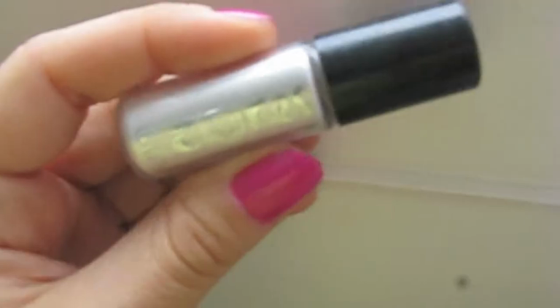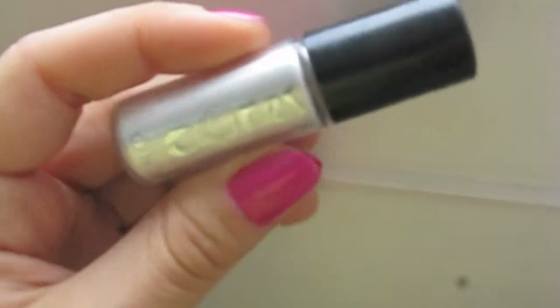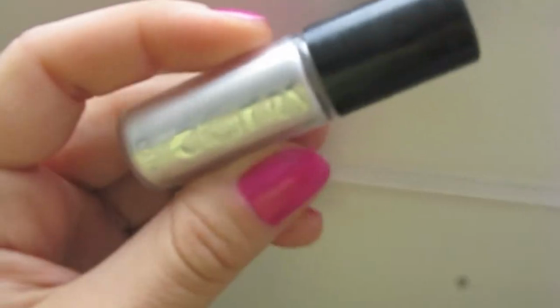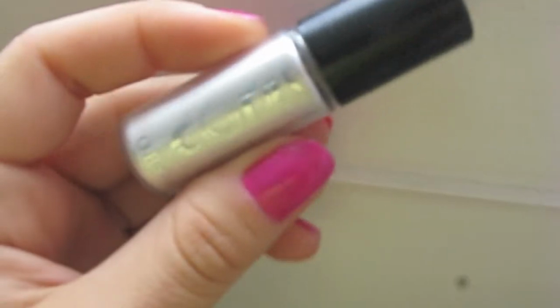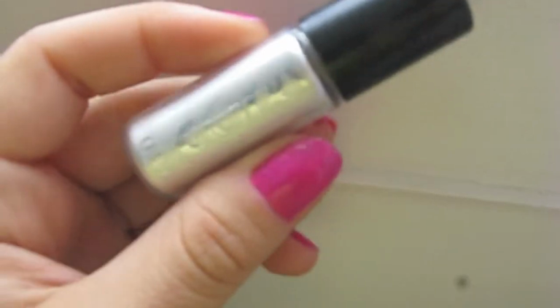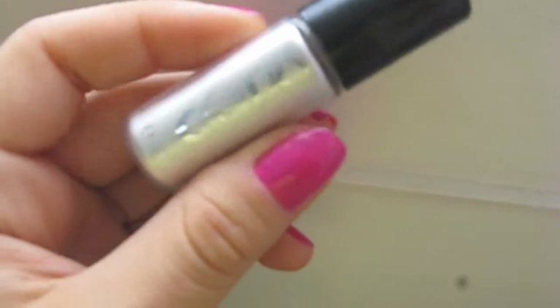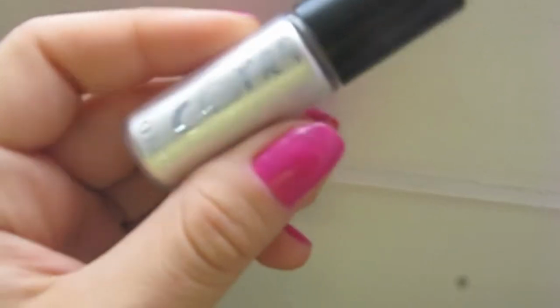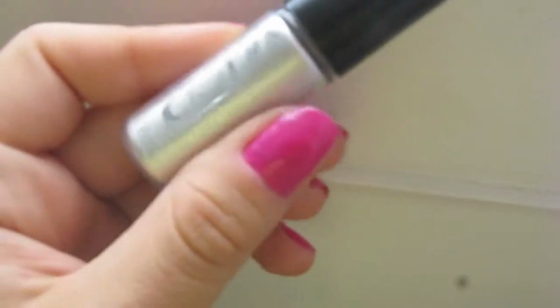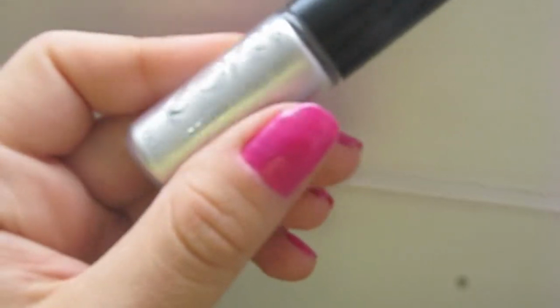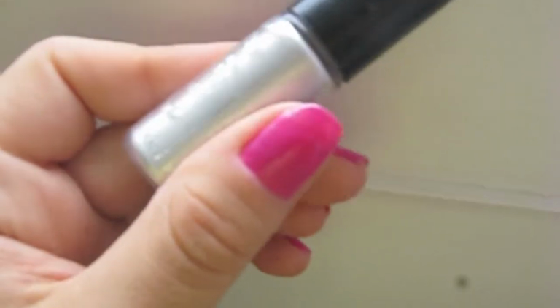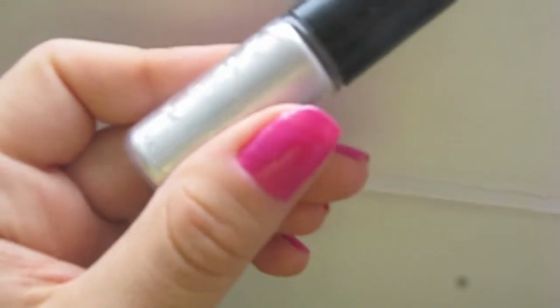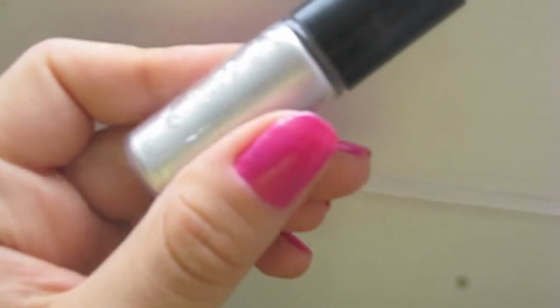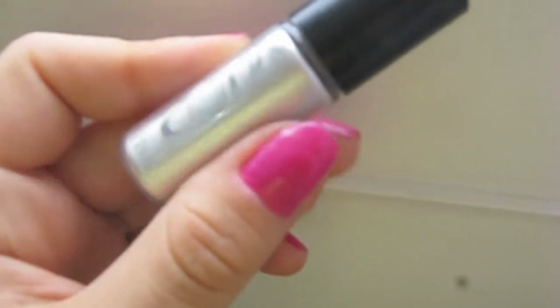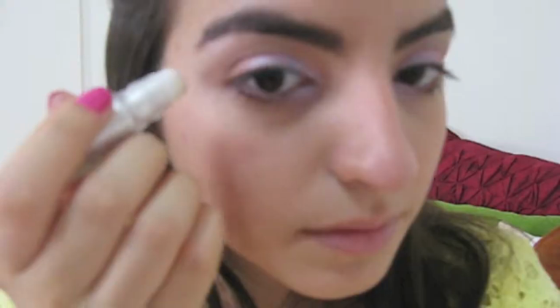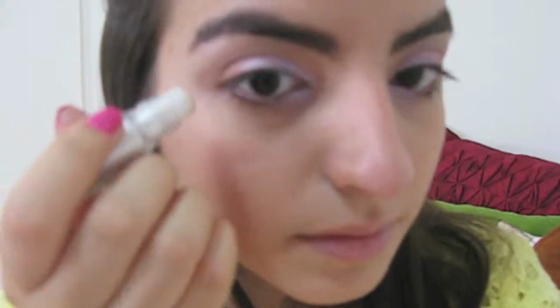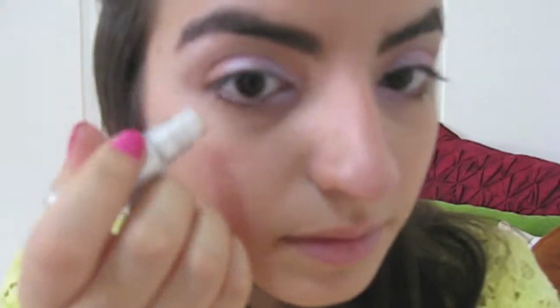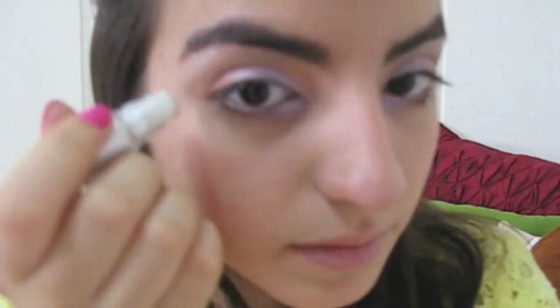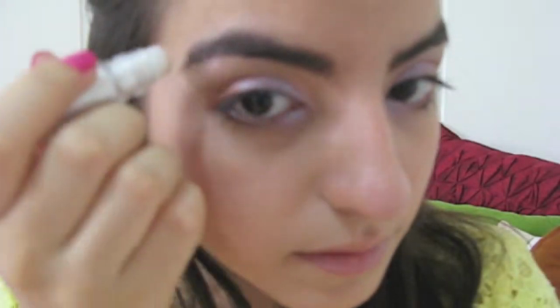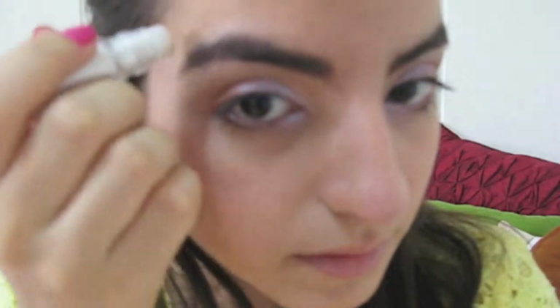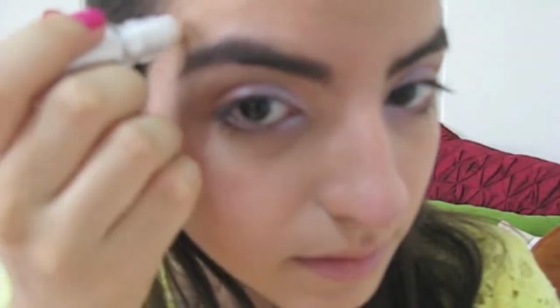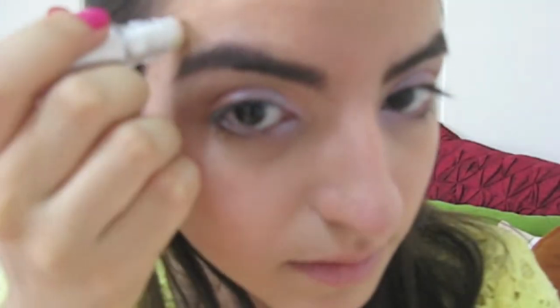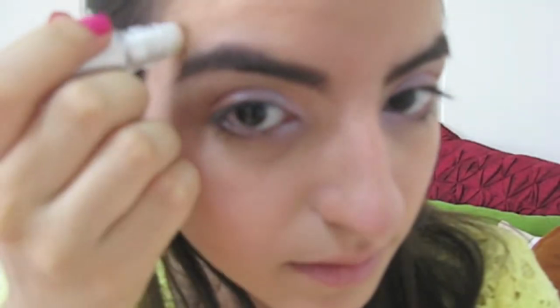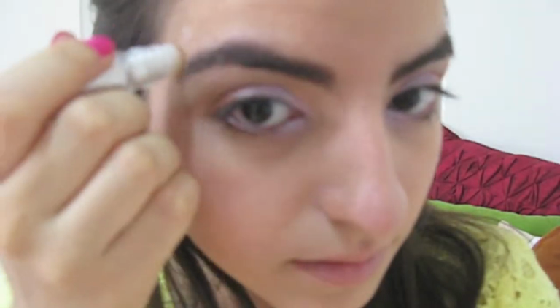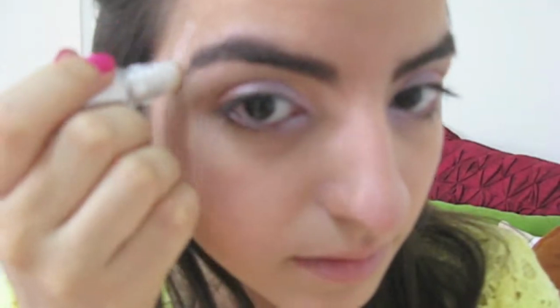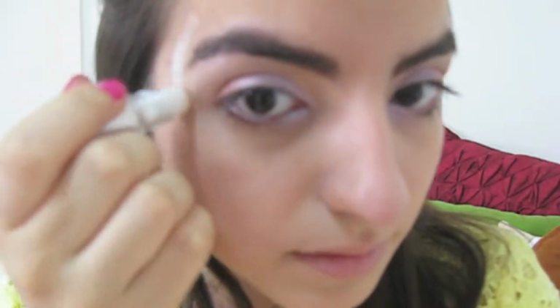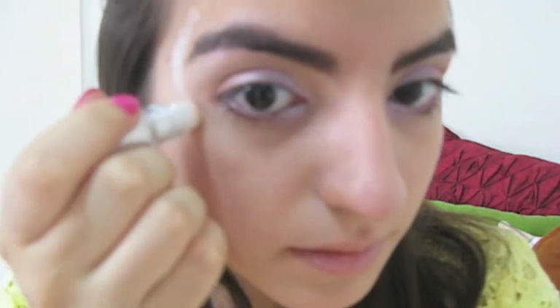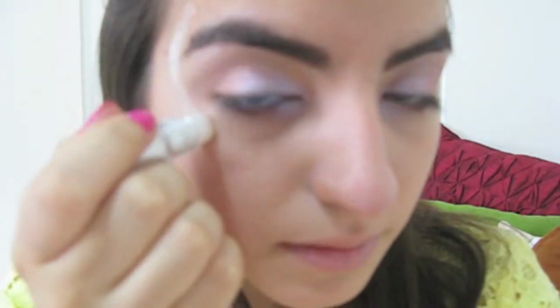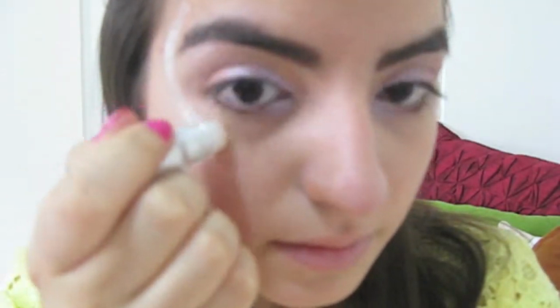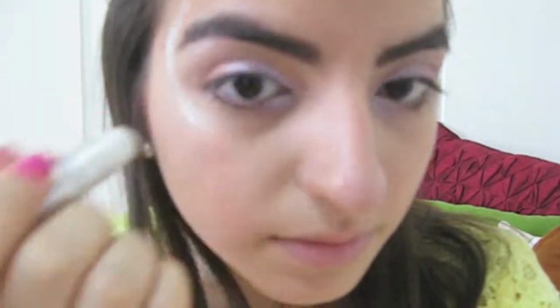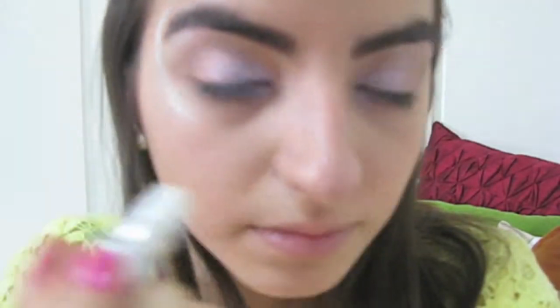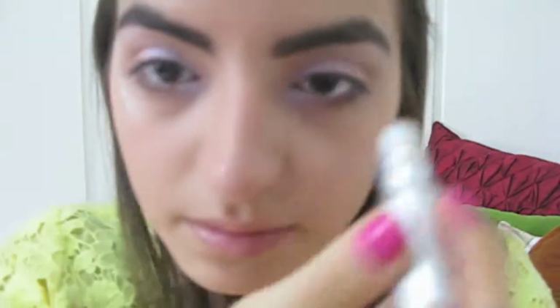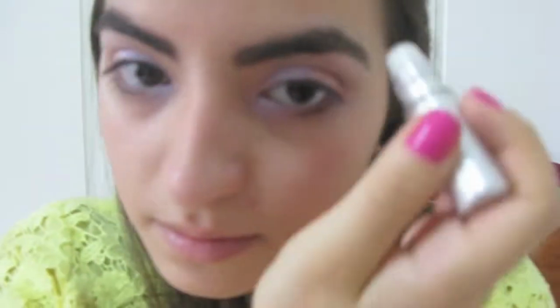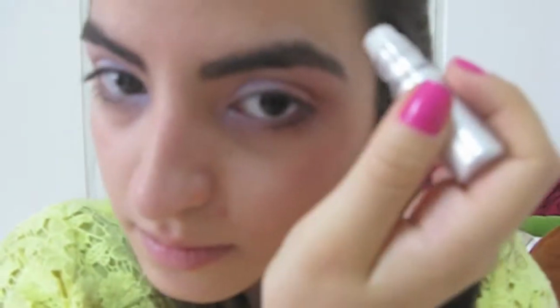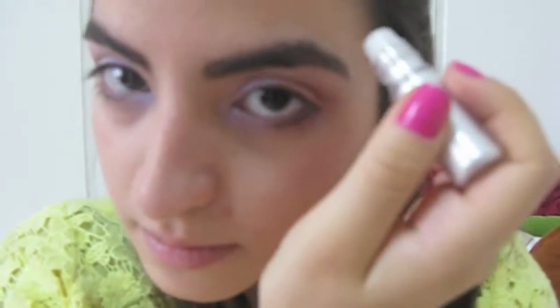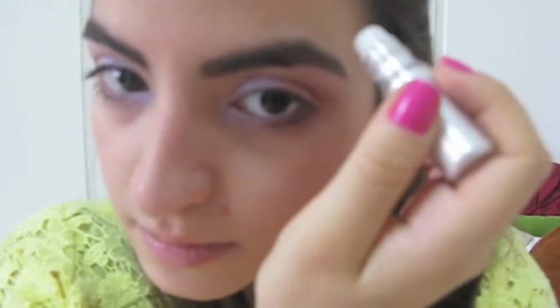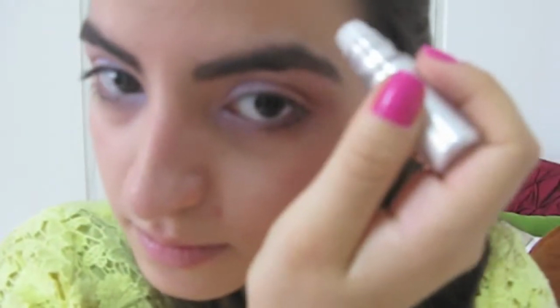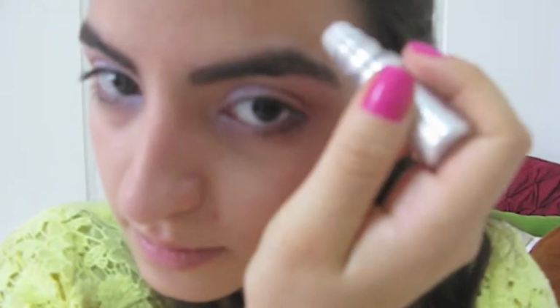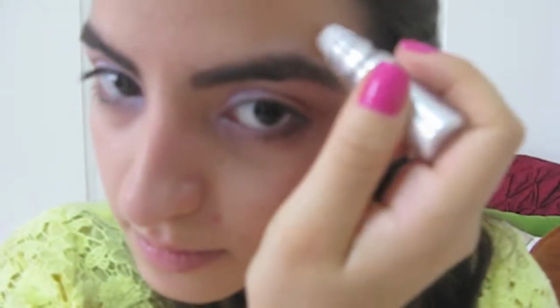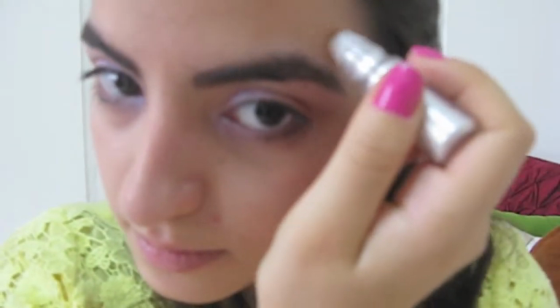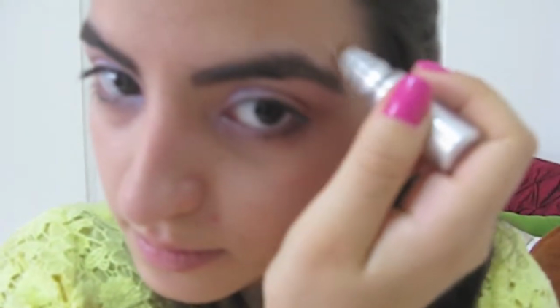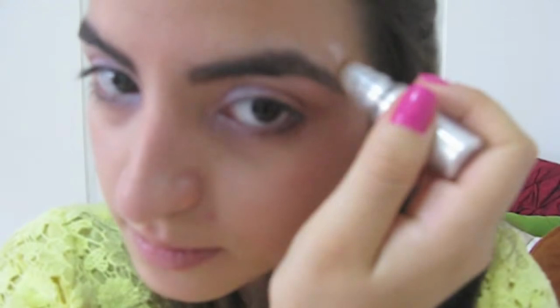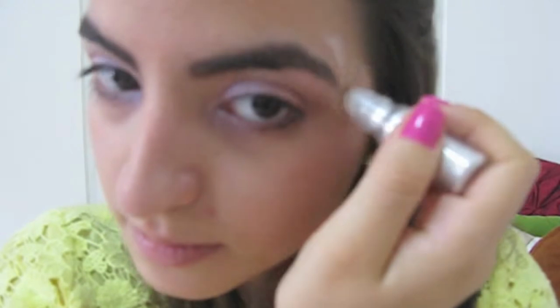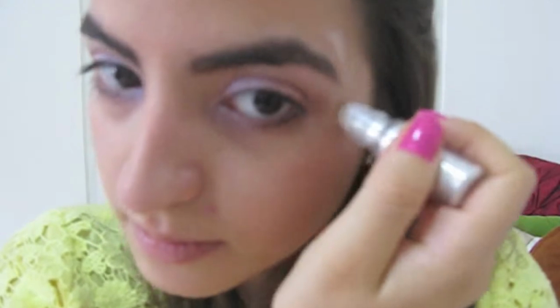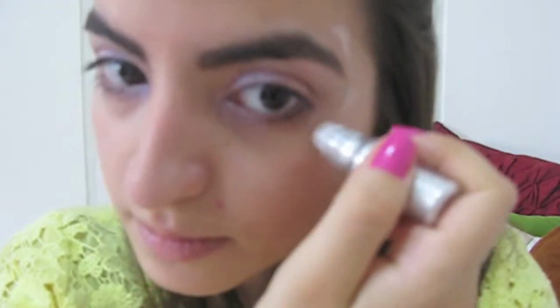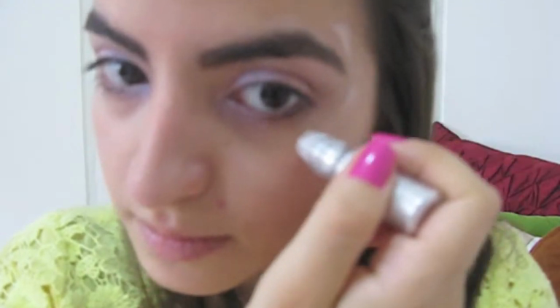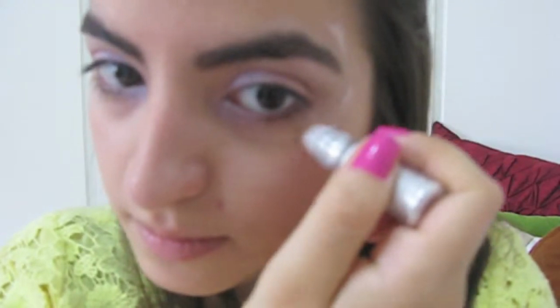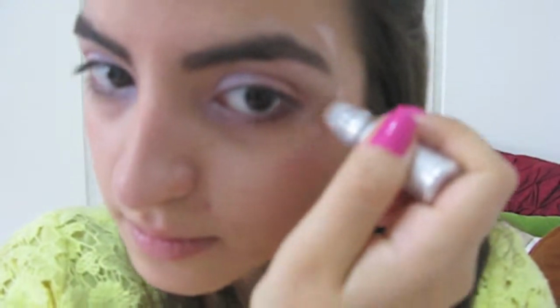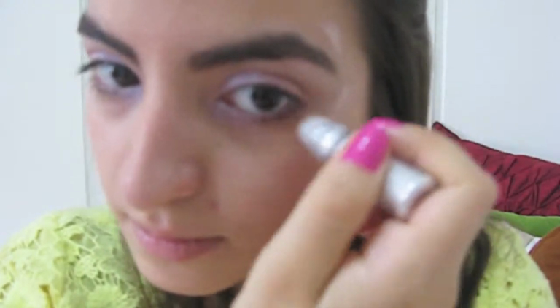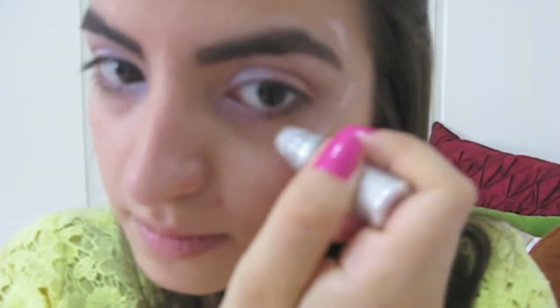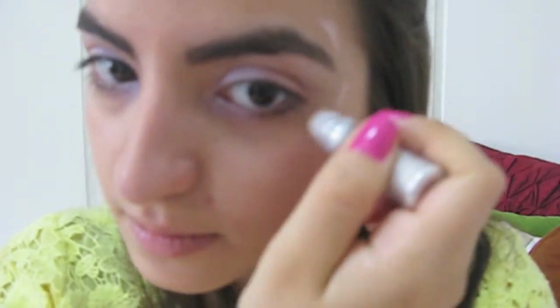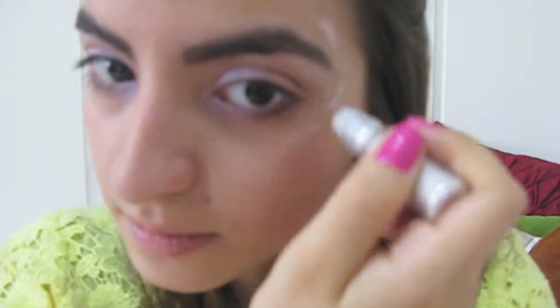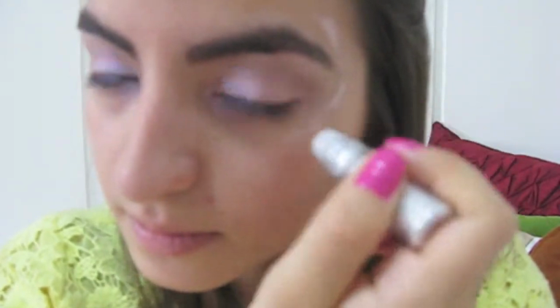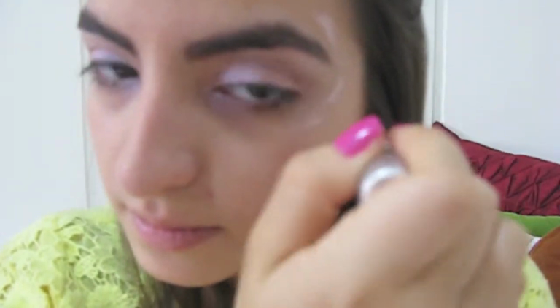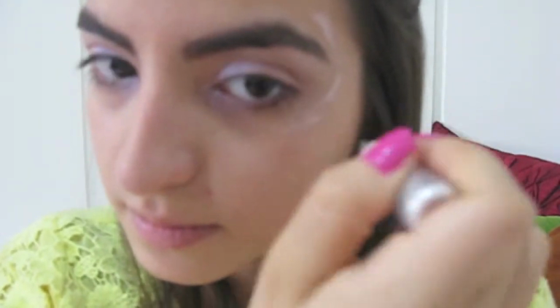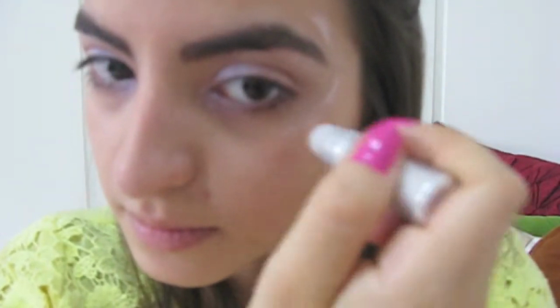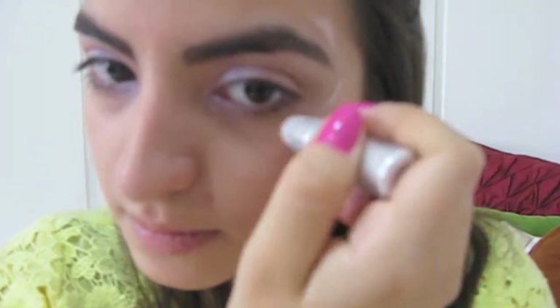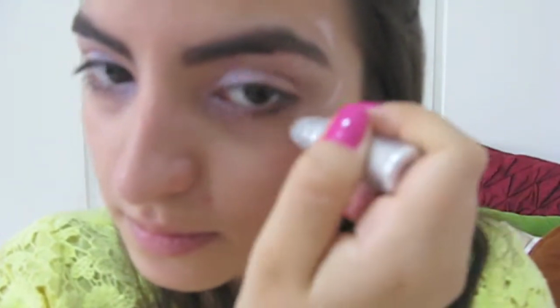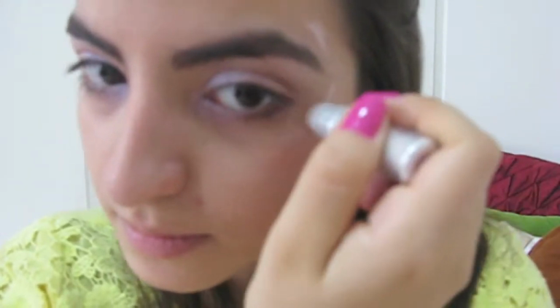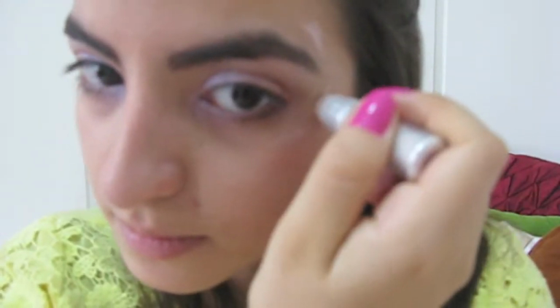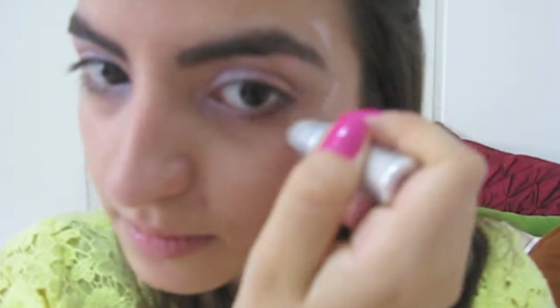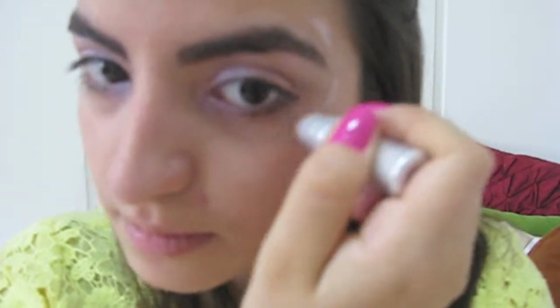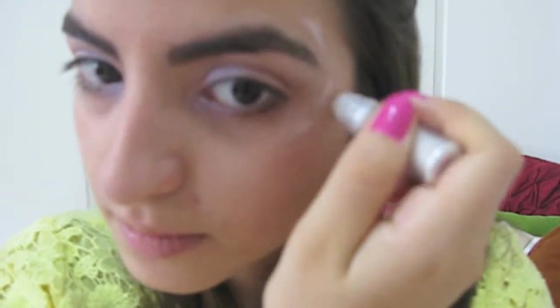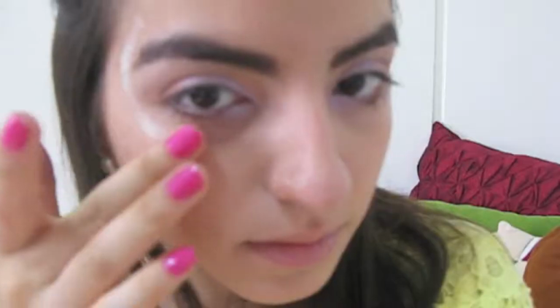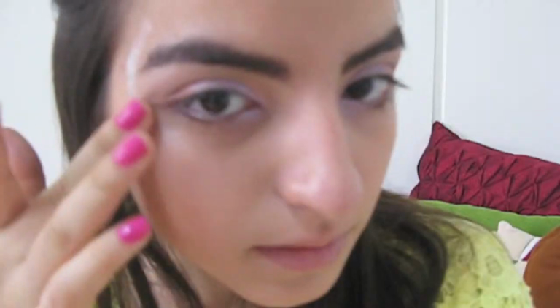Then, to achieve a glowy look, I'm using that same Roll On Eyeshadow to highlight my temples in a C-shade.